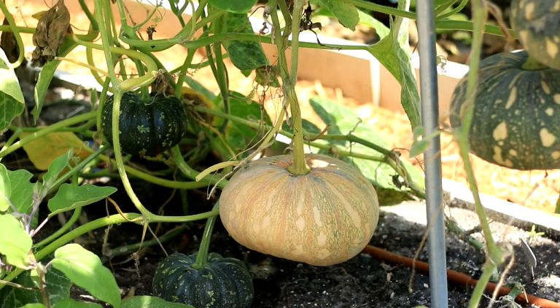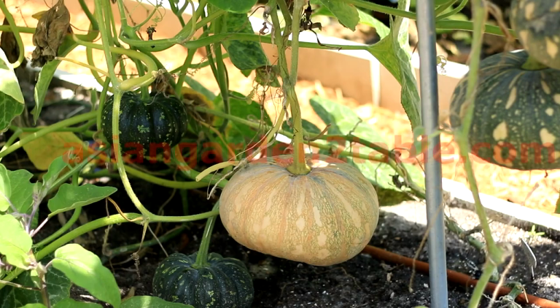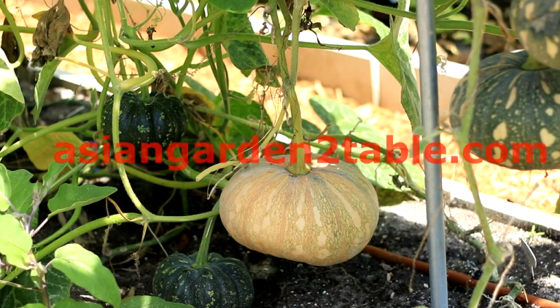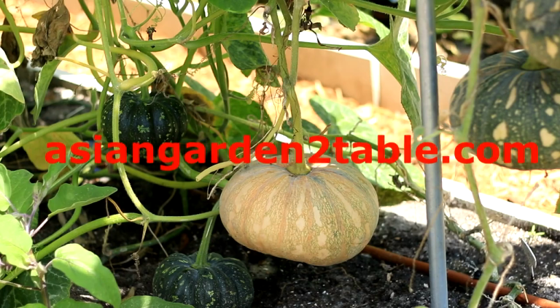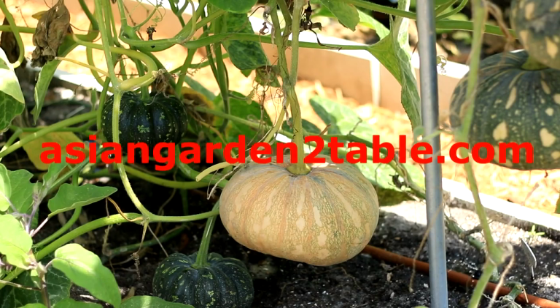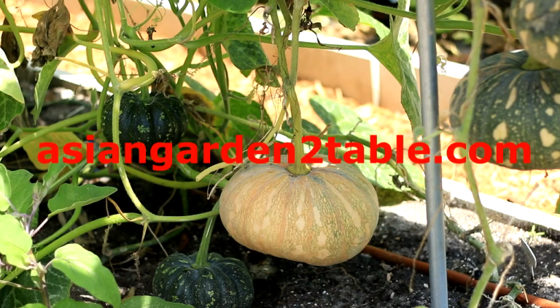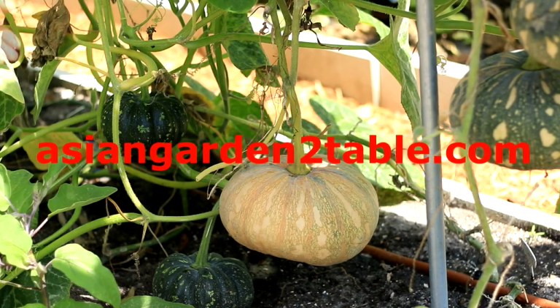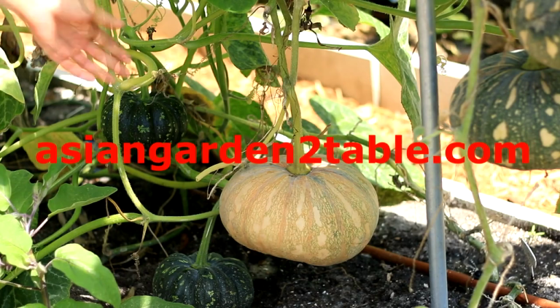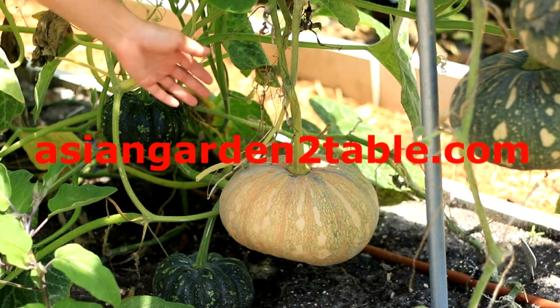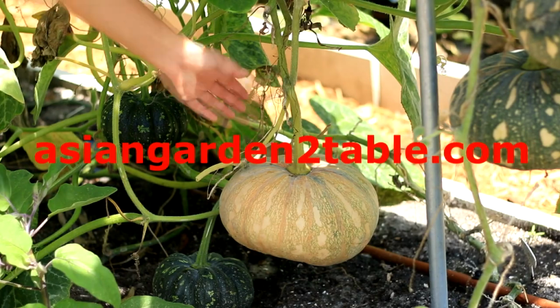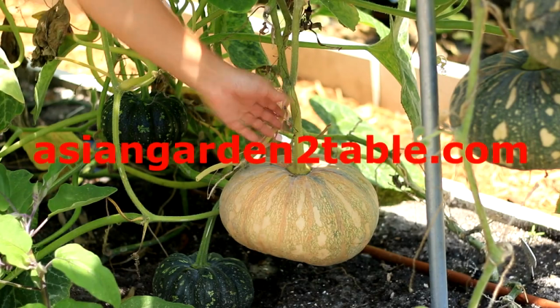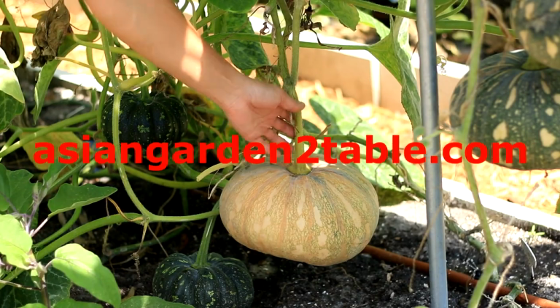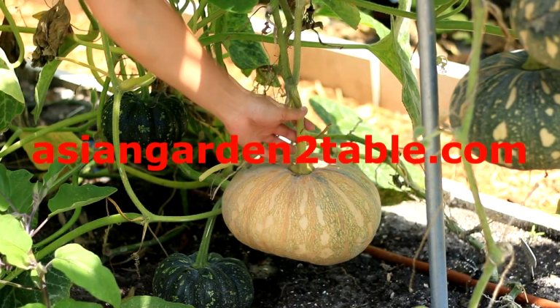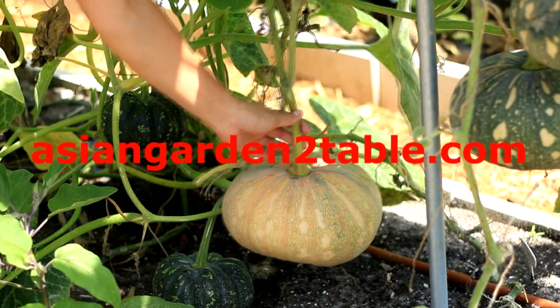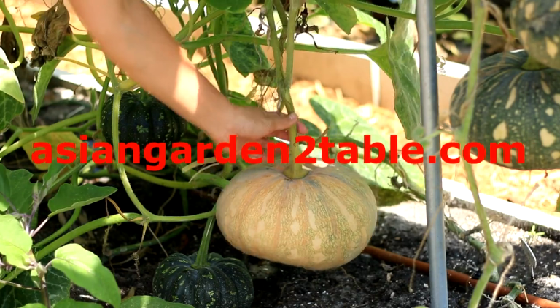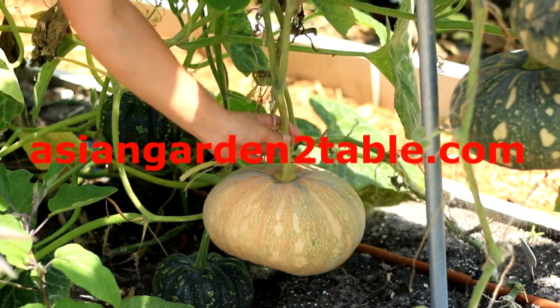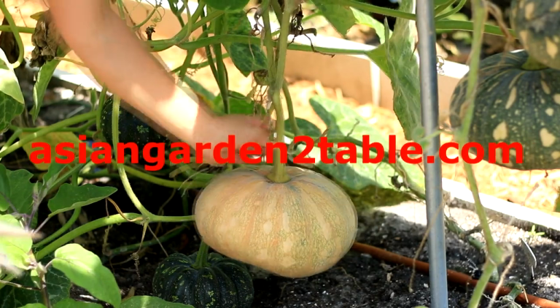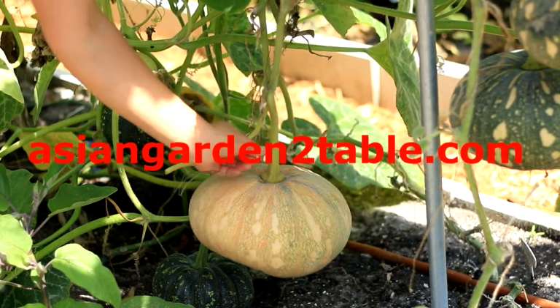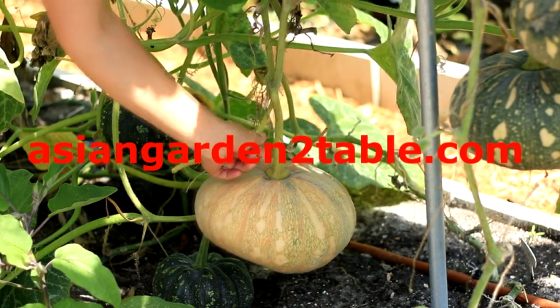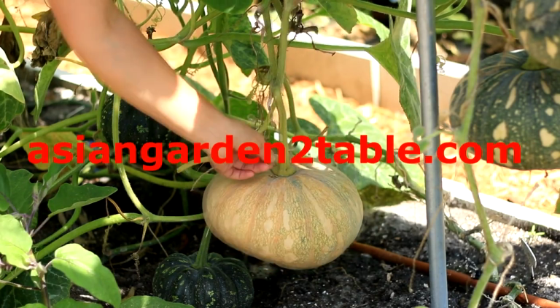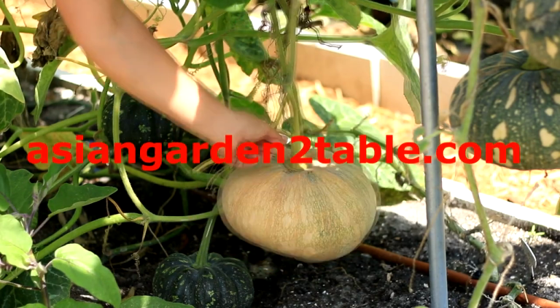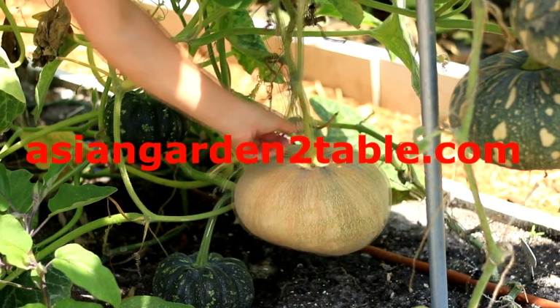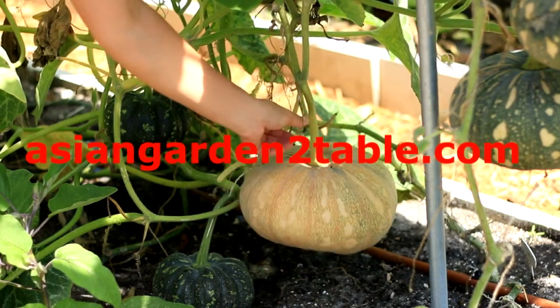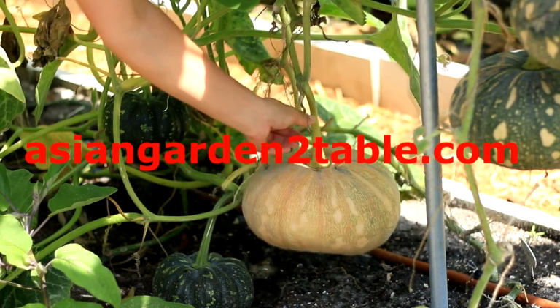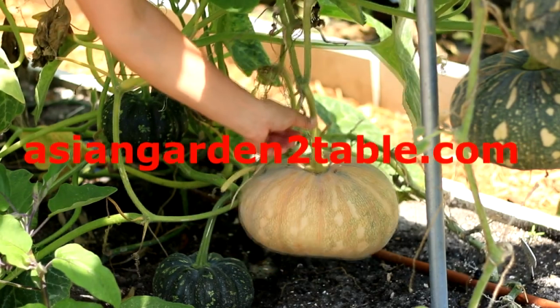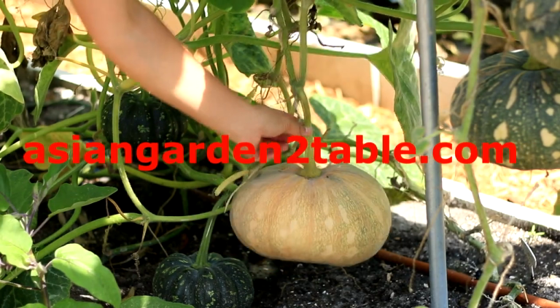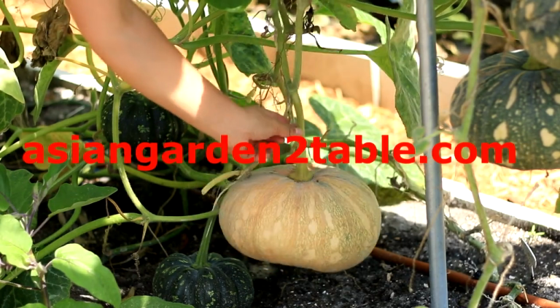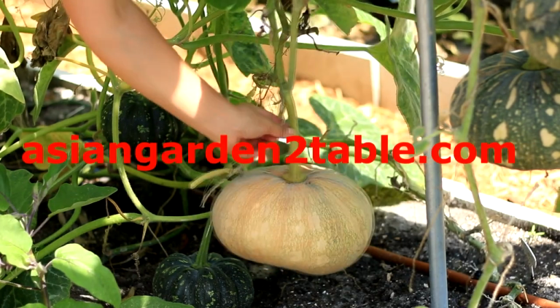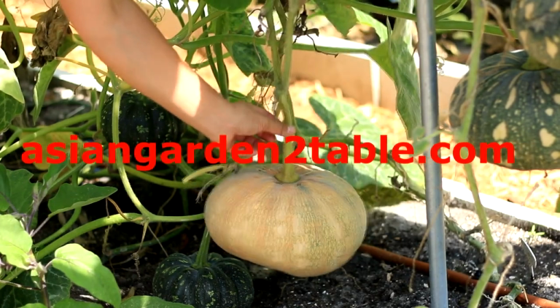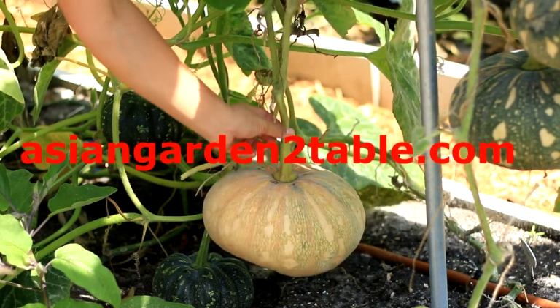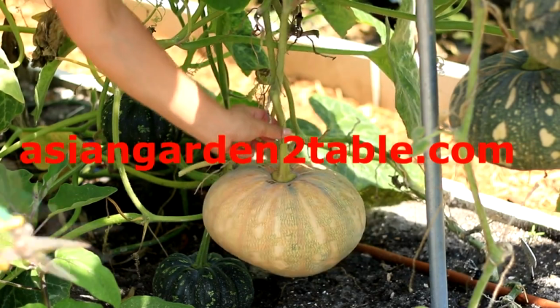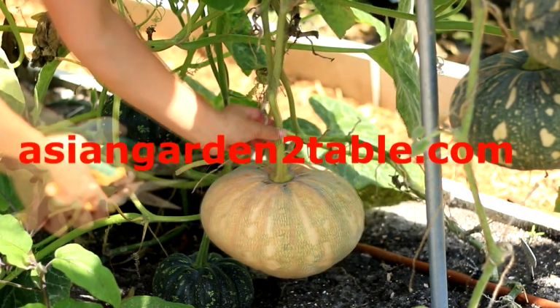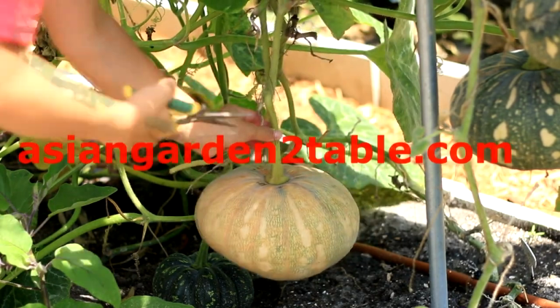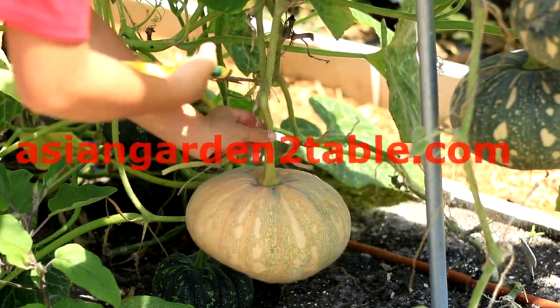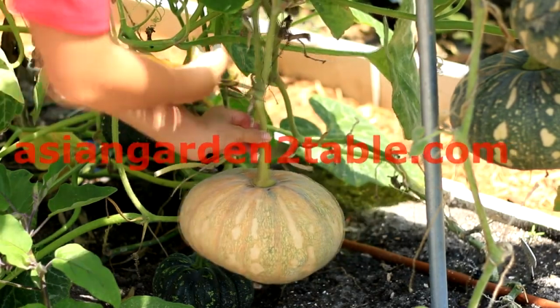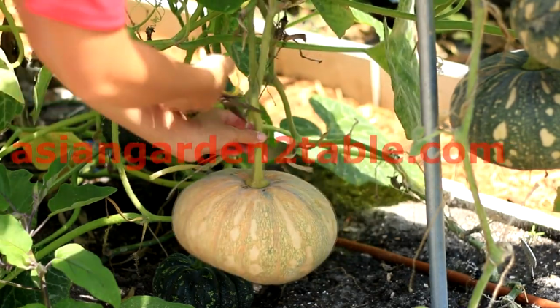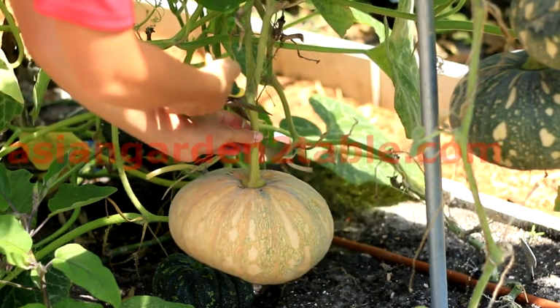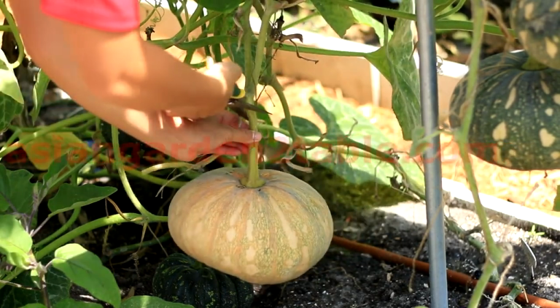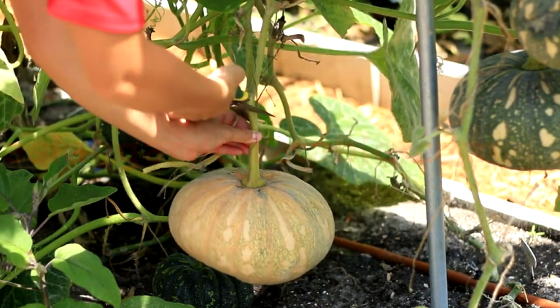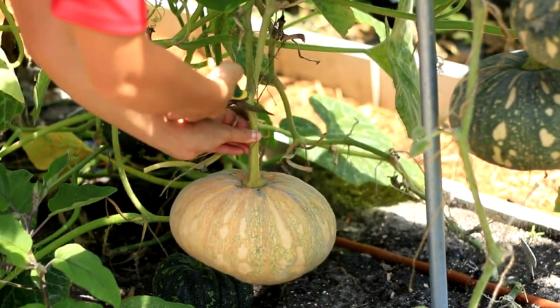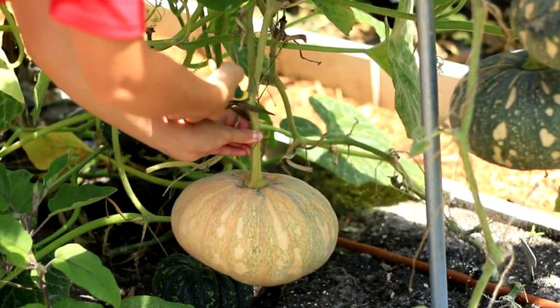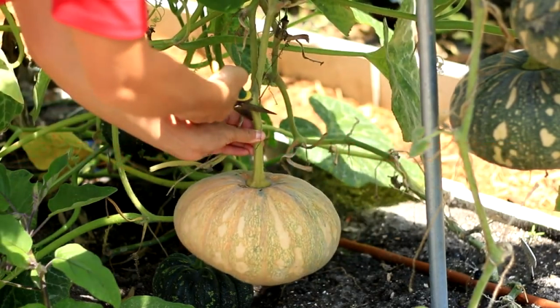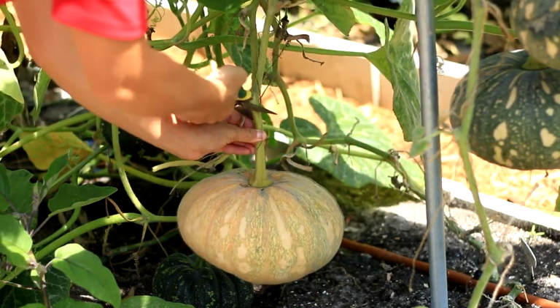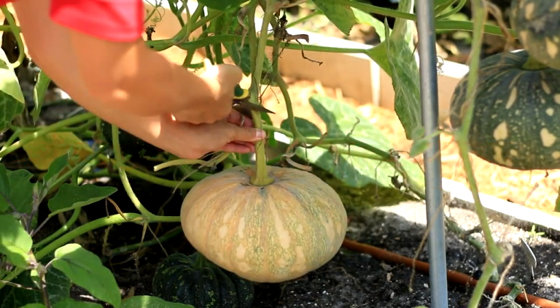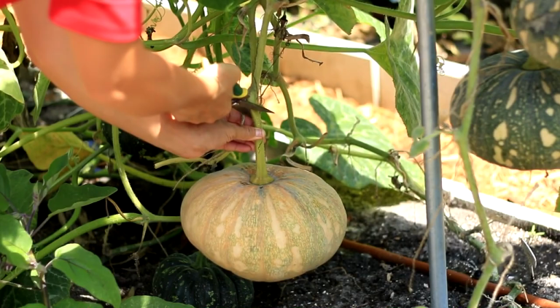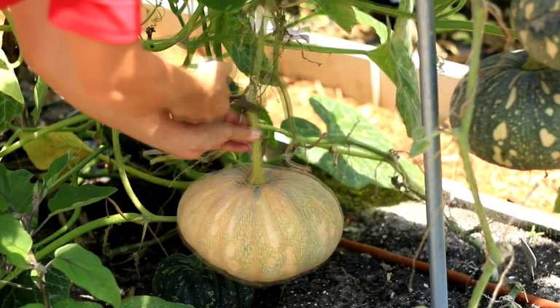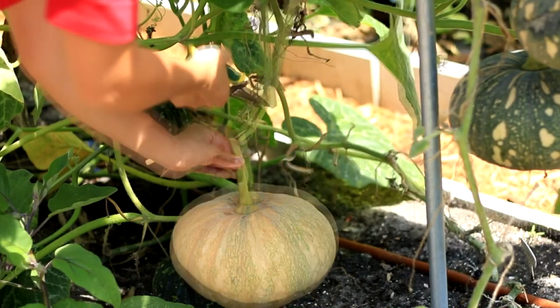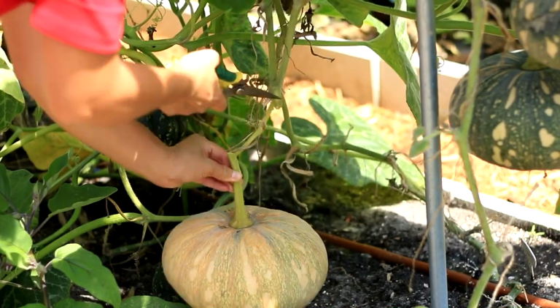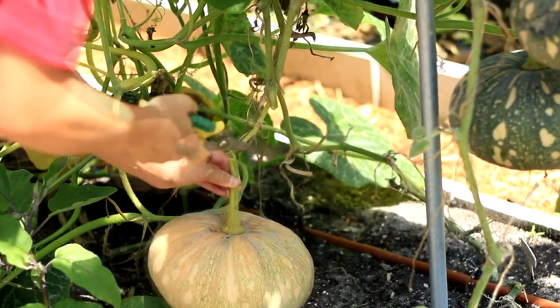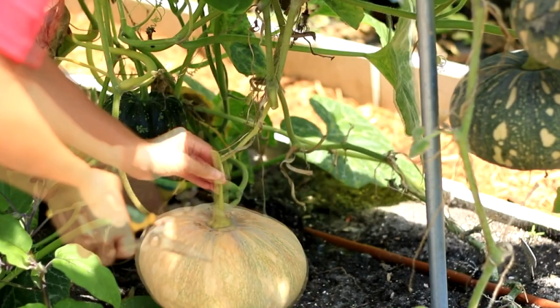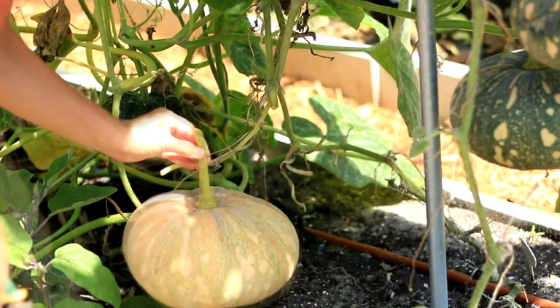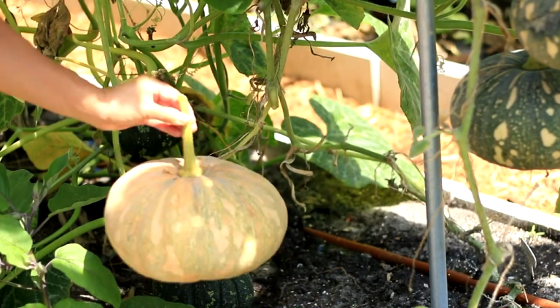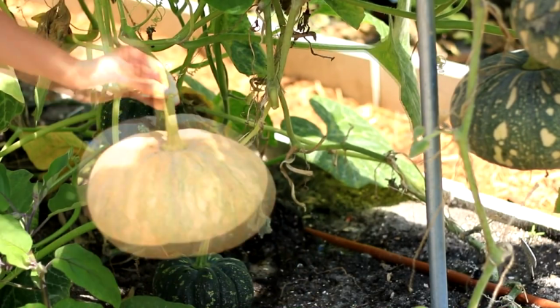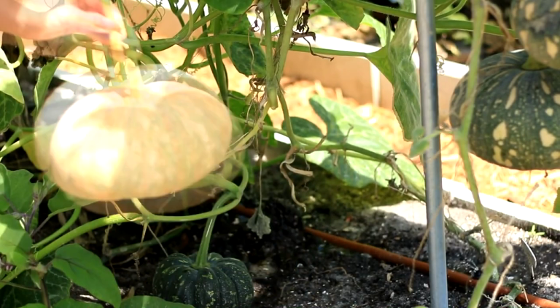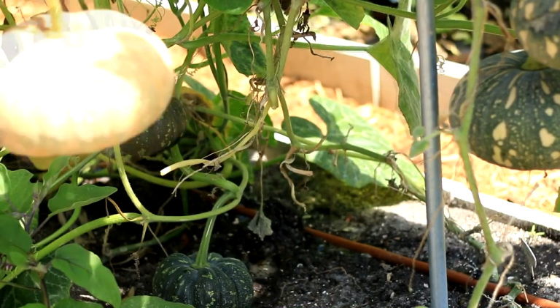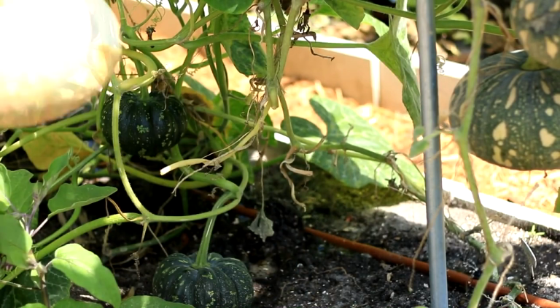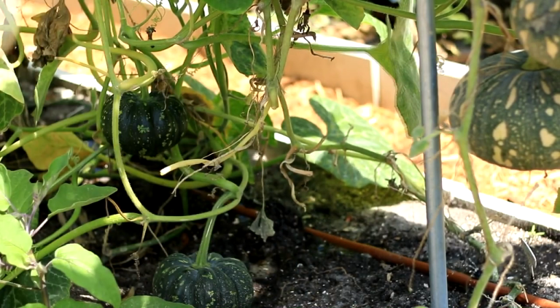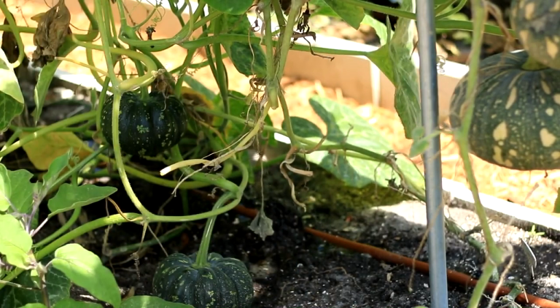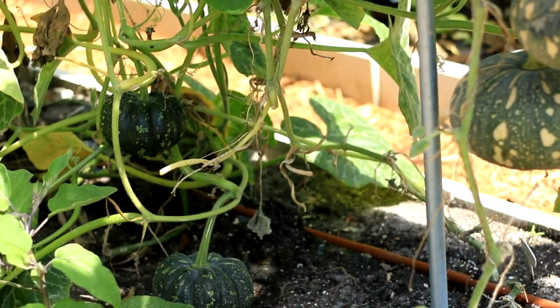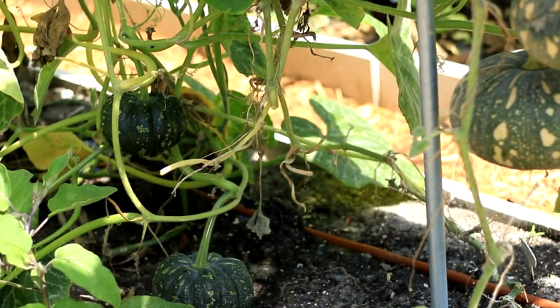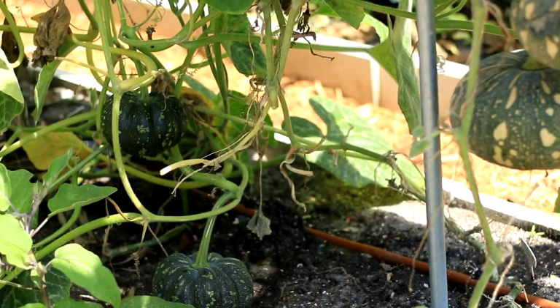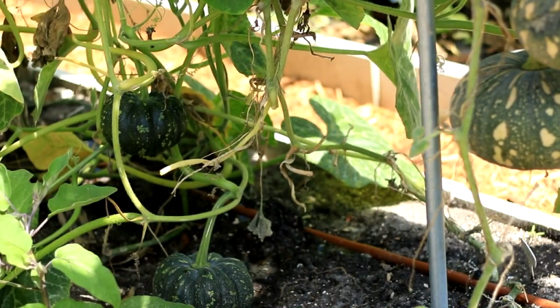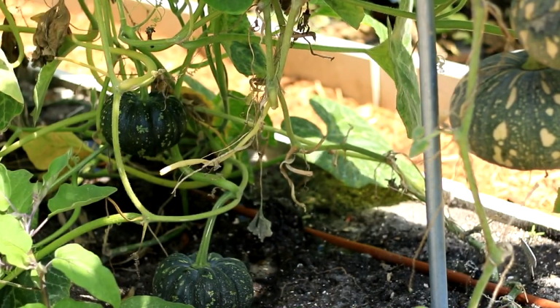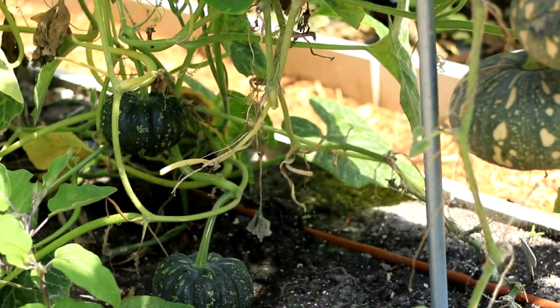Hi, welcome to Asian Garden Table. This video is about growing pumpkin, precisely Chinese or Asian pumpkins.